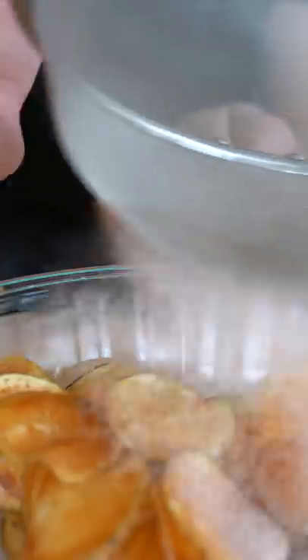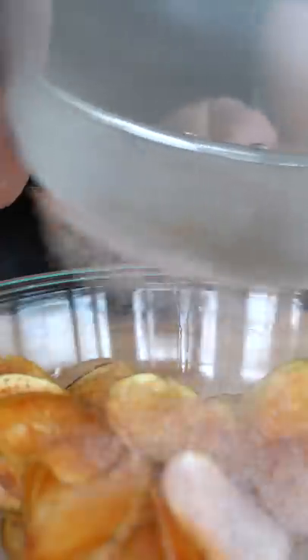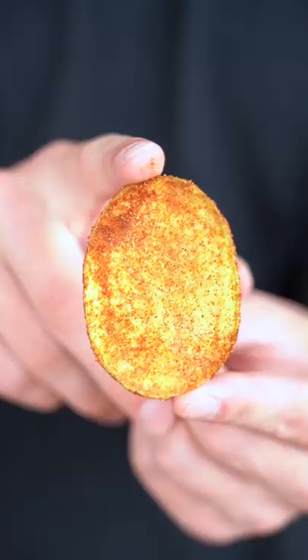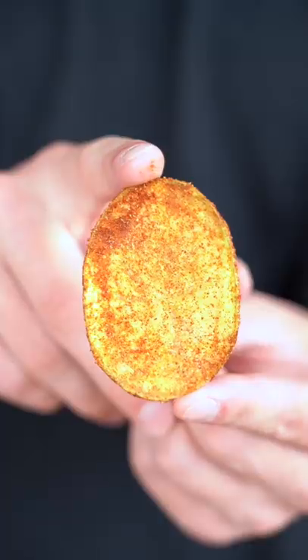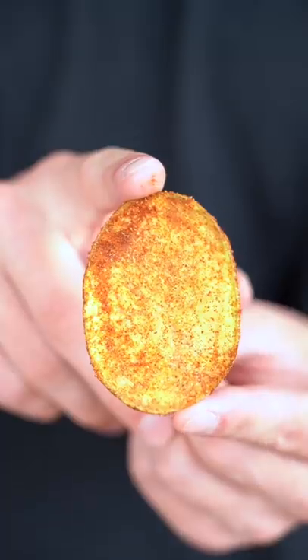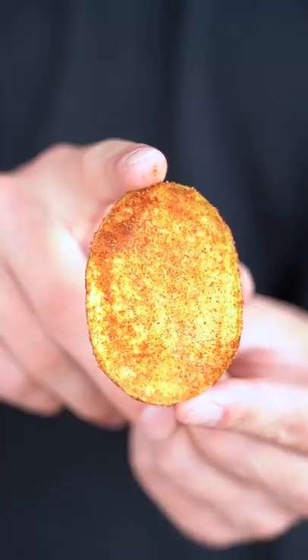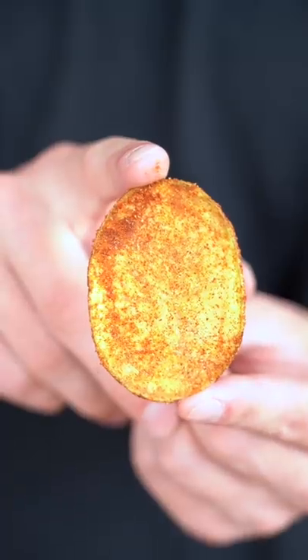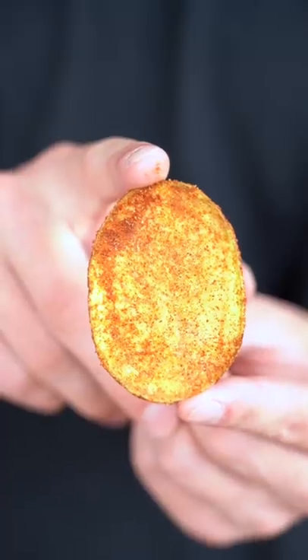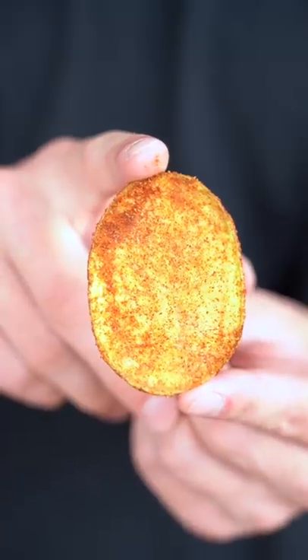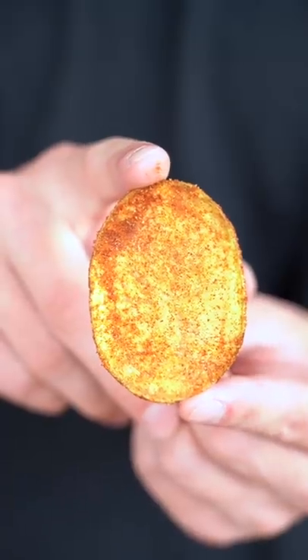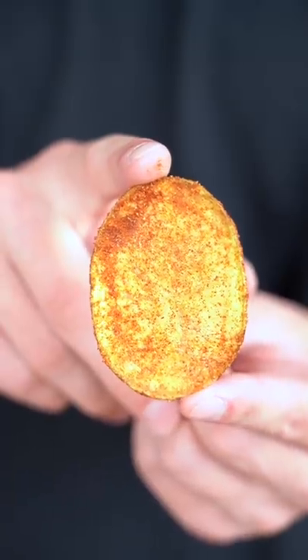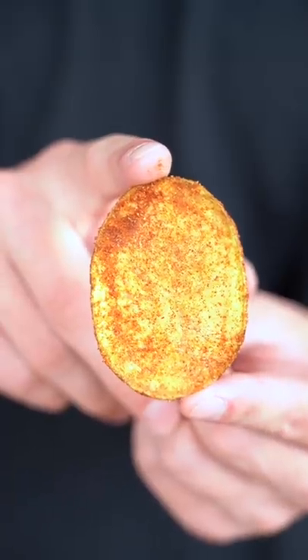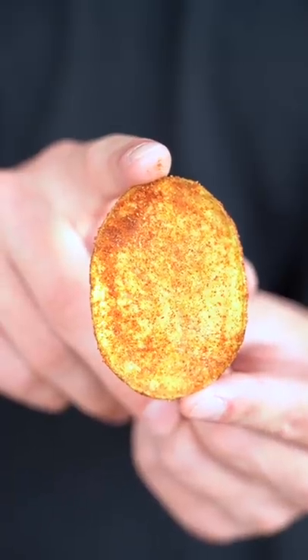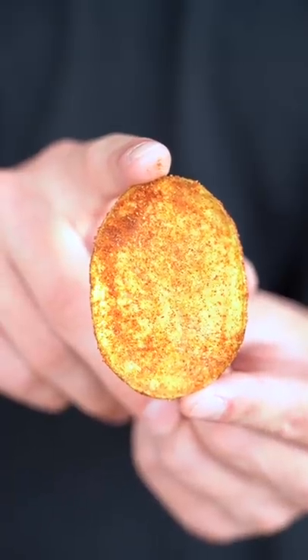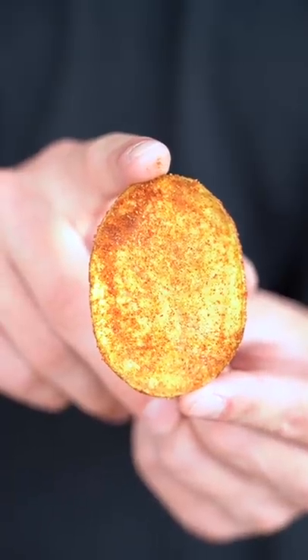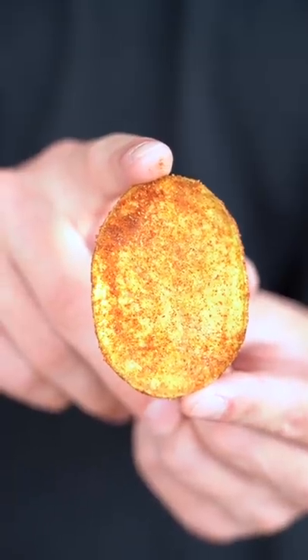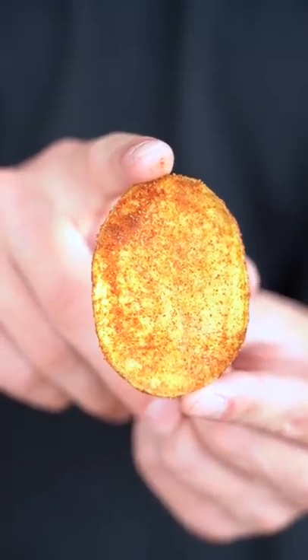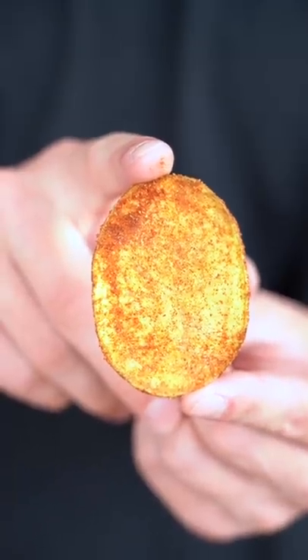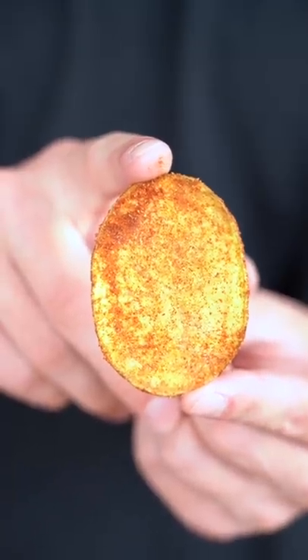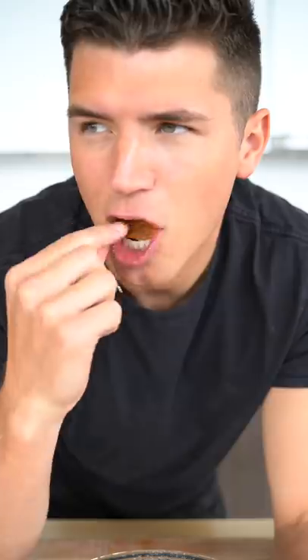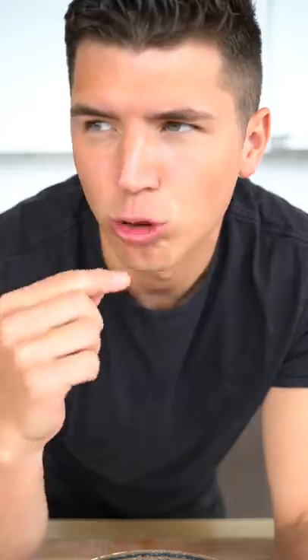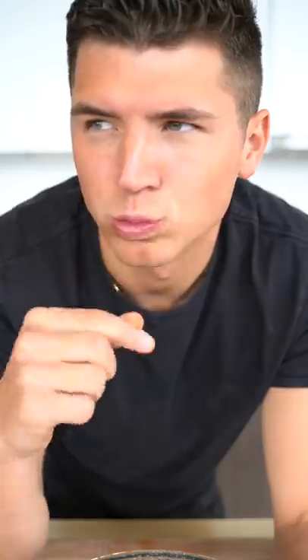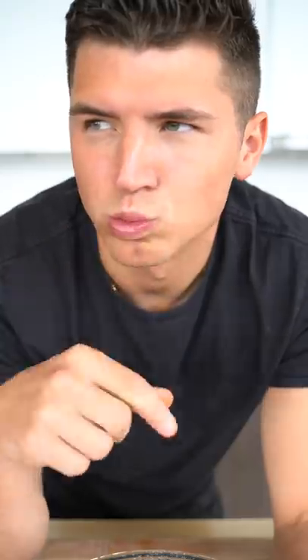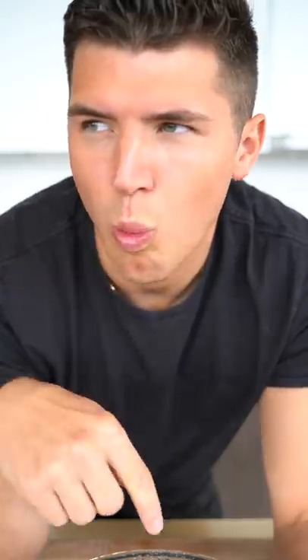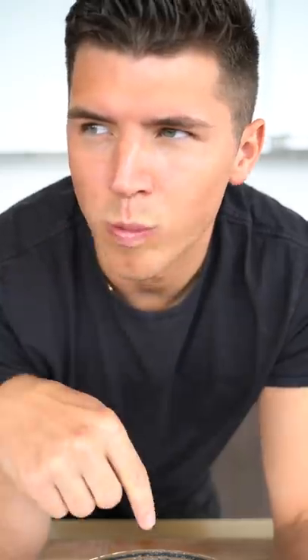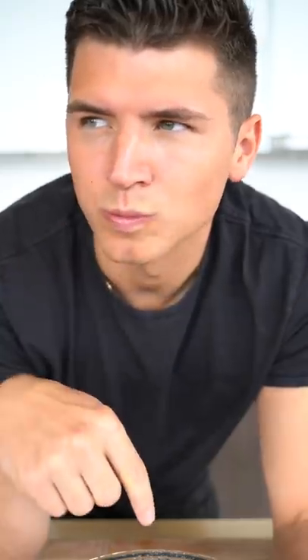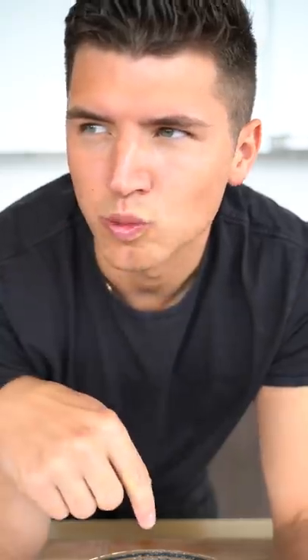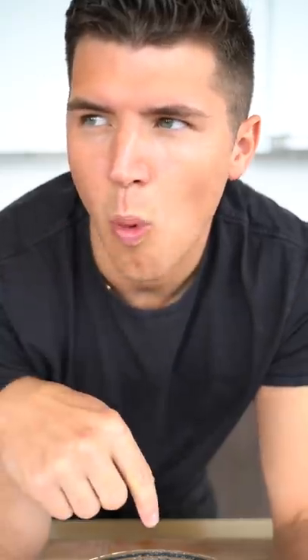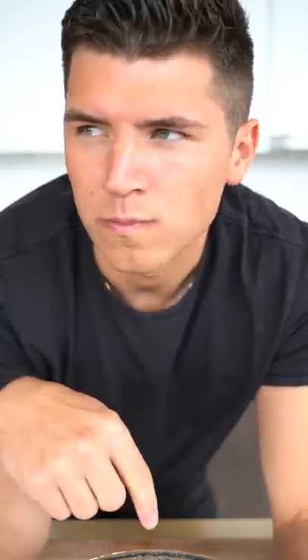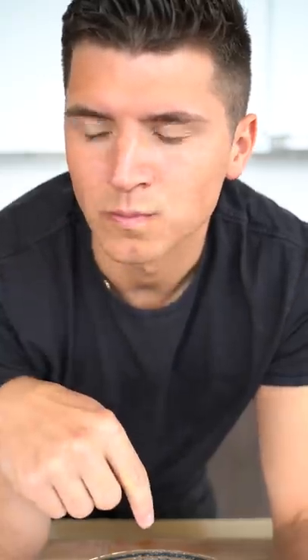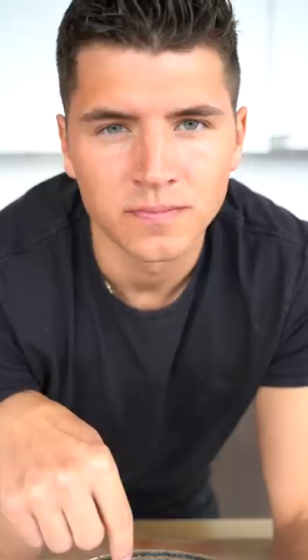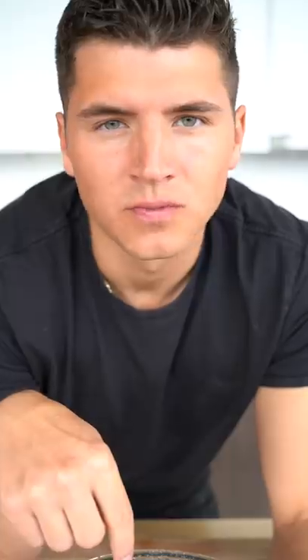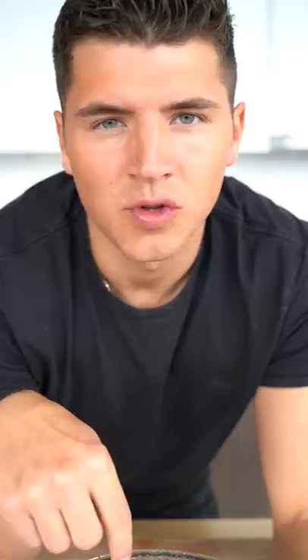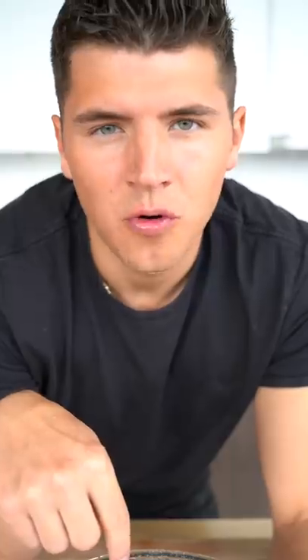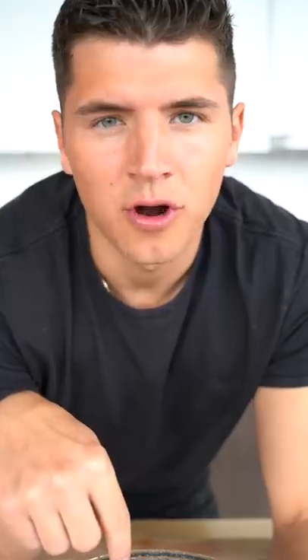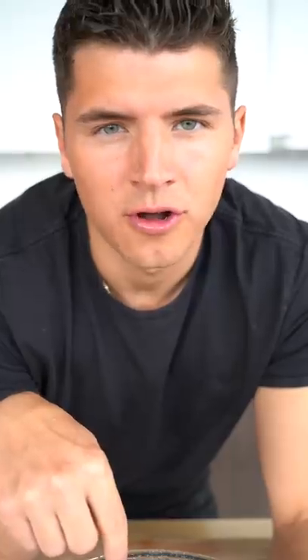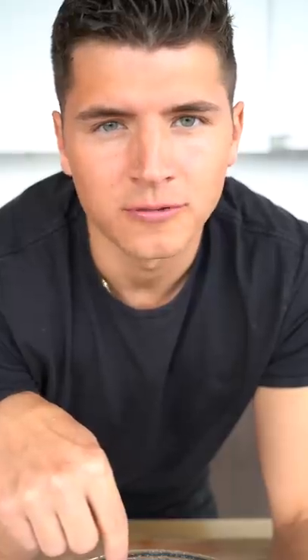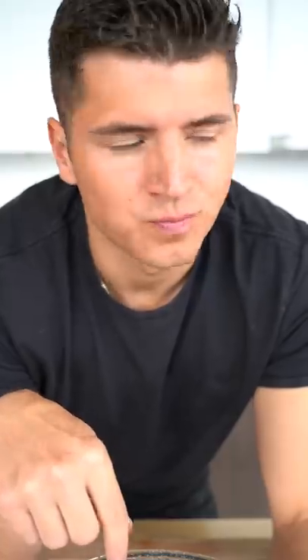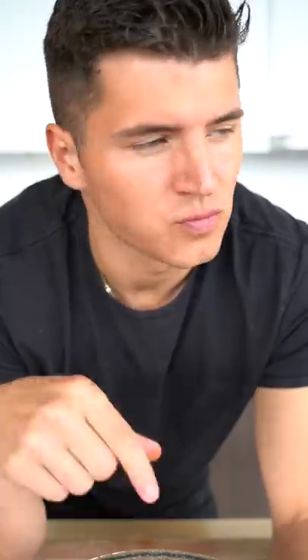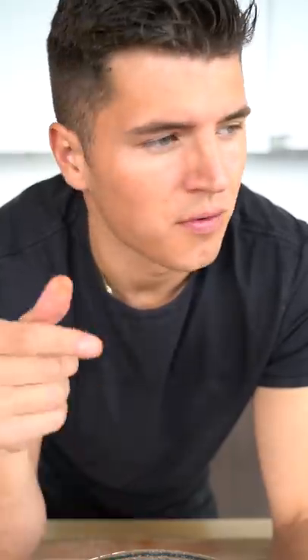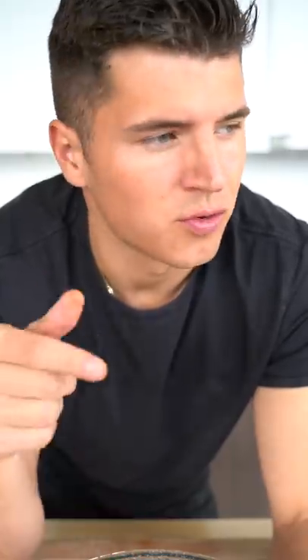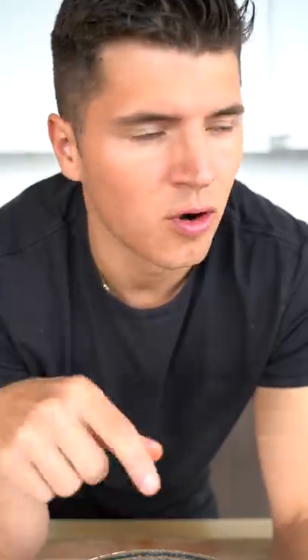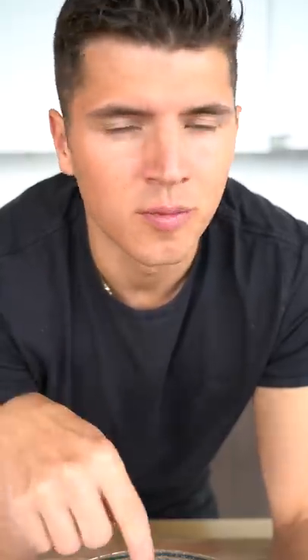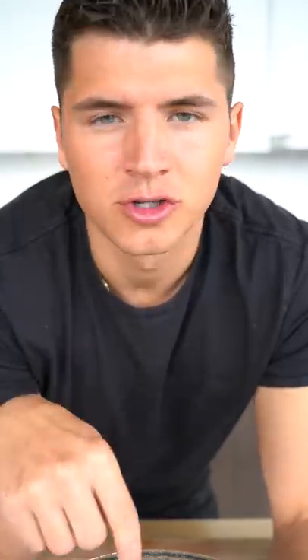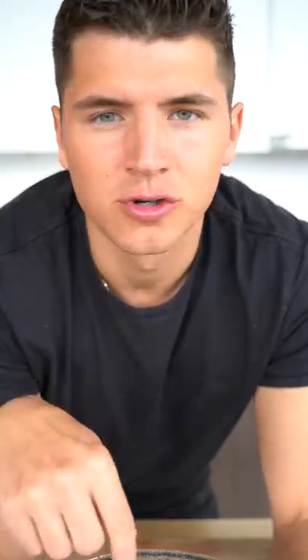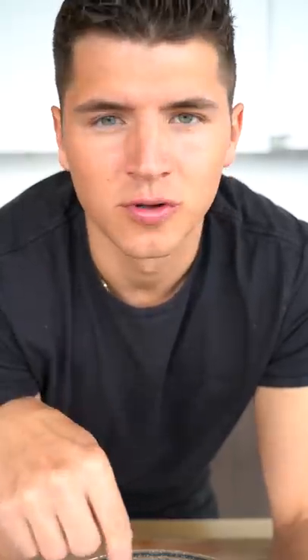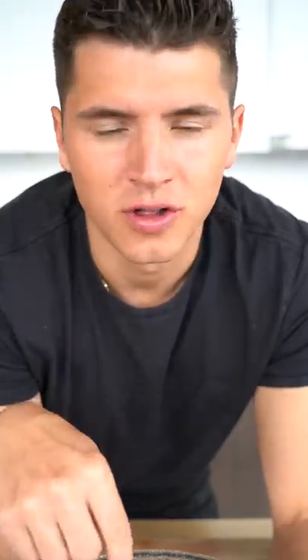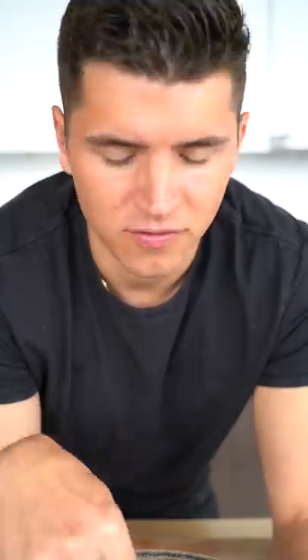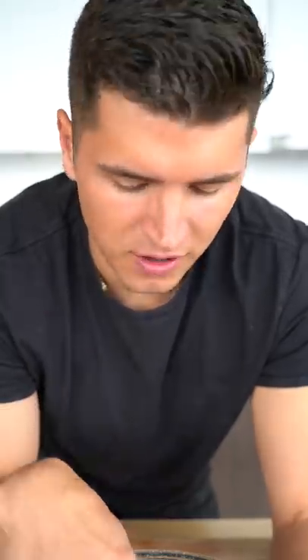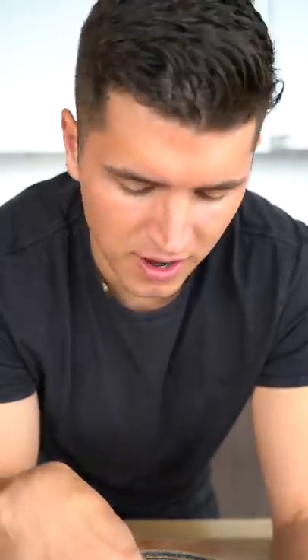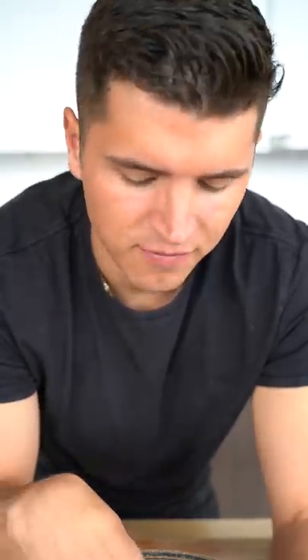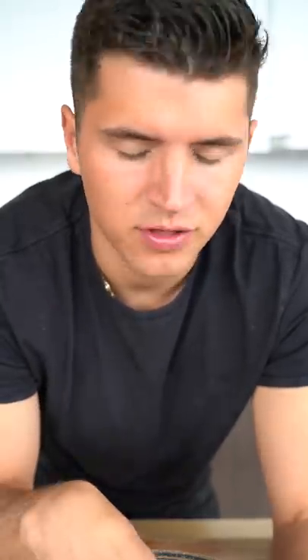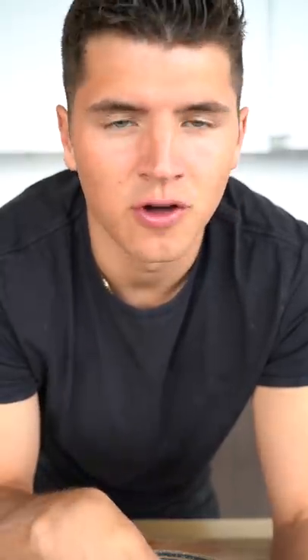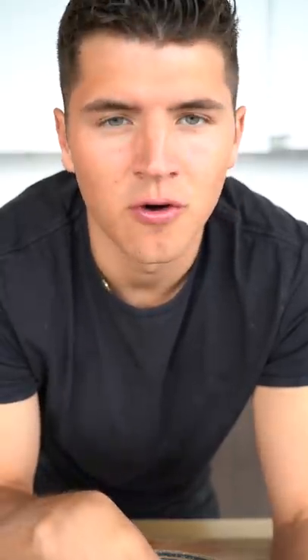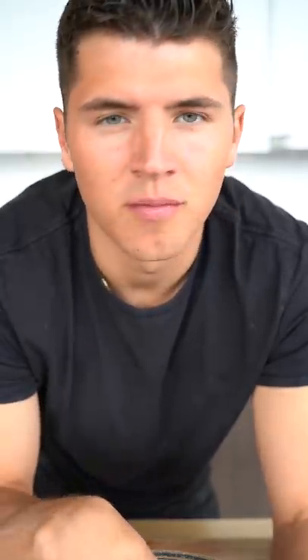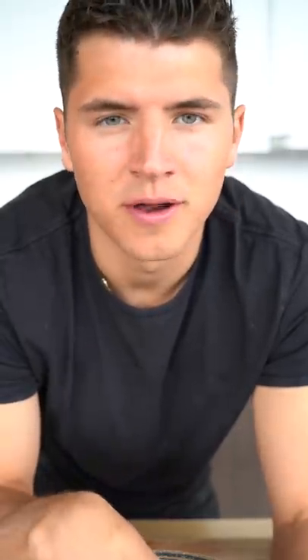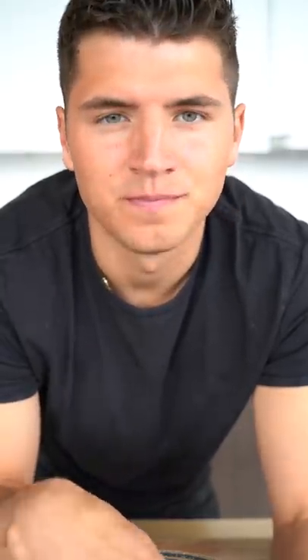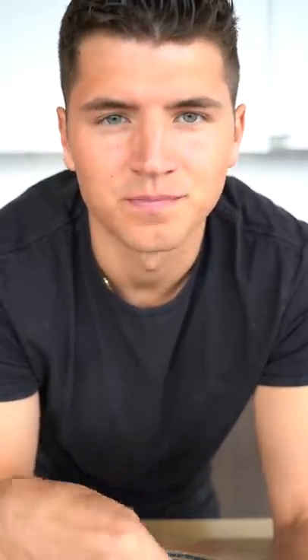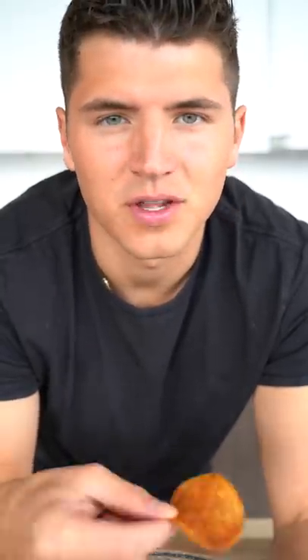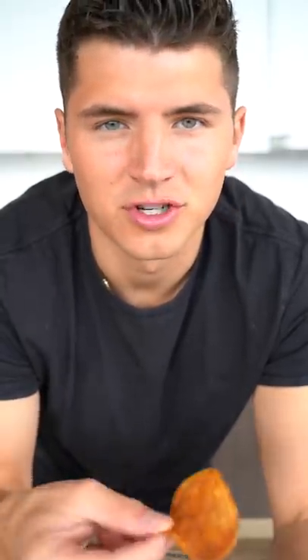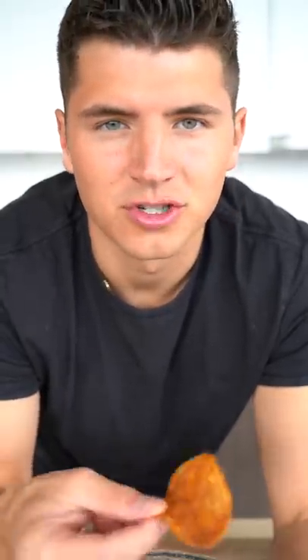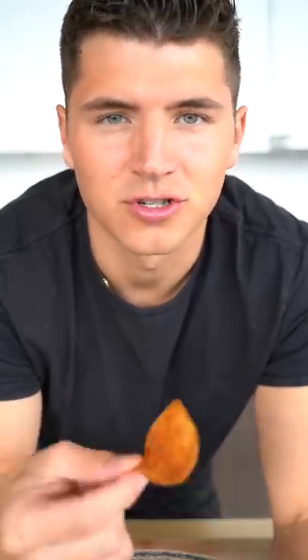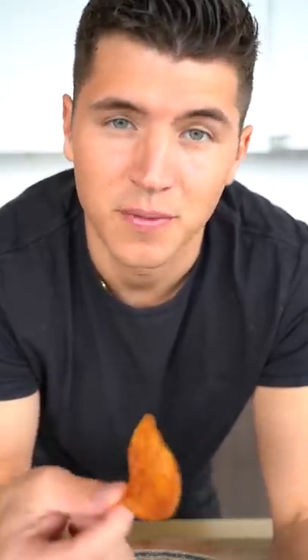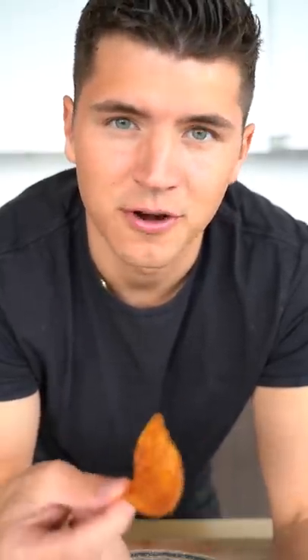I may have just perfected the barbecue chip. The more I cook, the more I'm a true believer that everything homemade is just better.